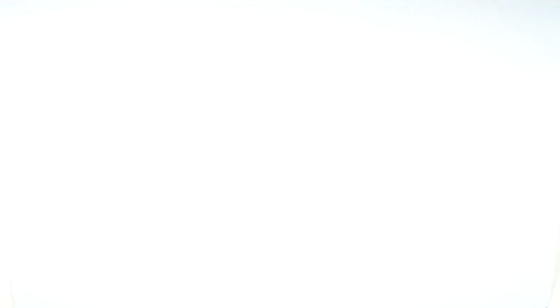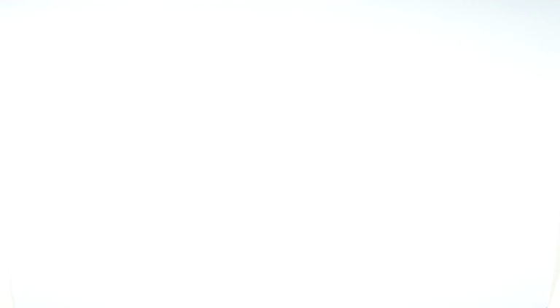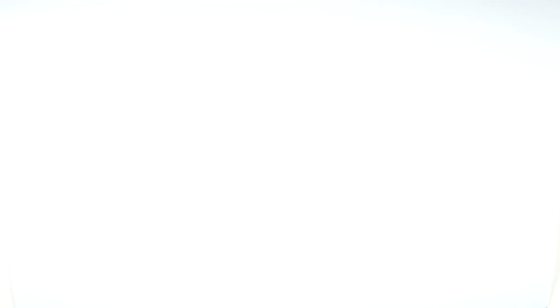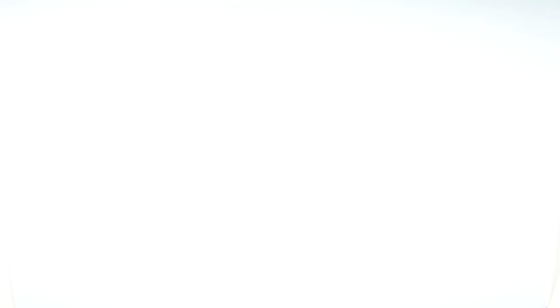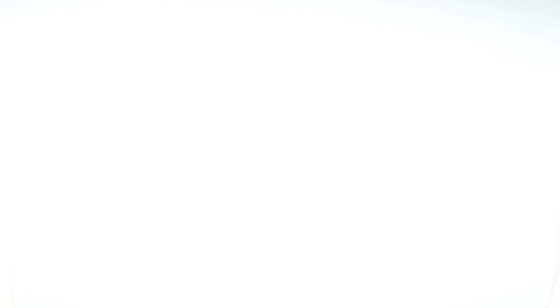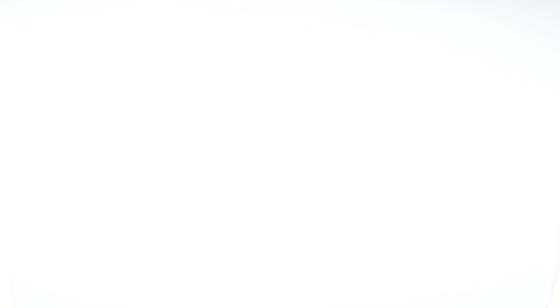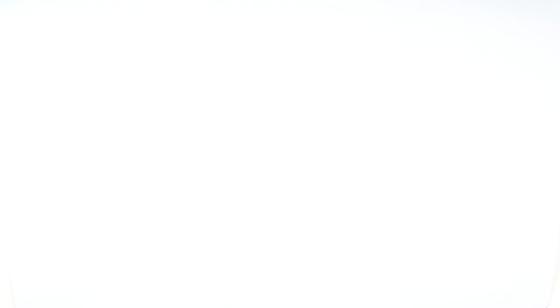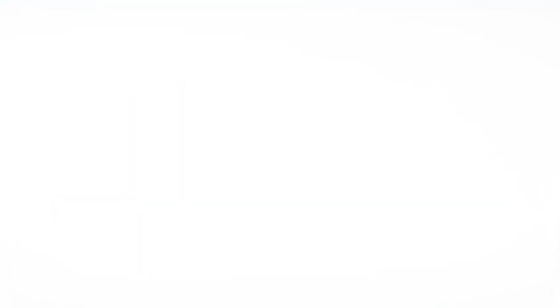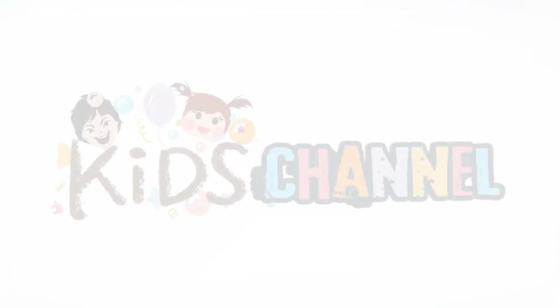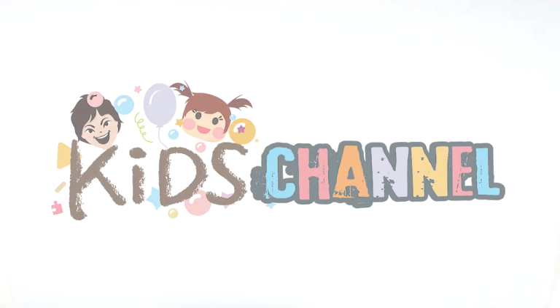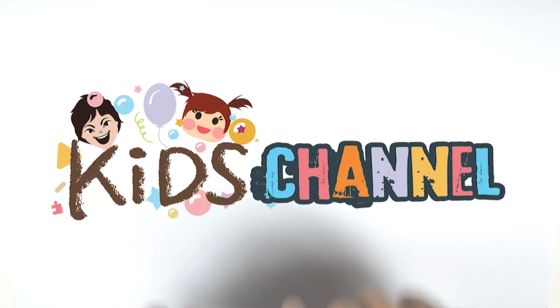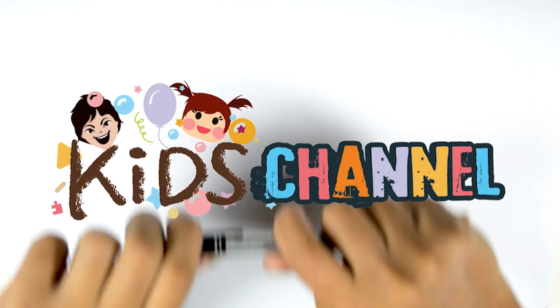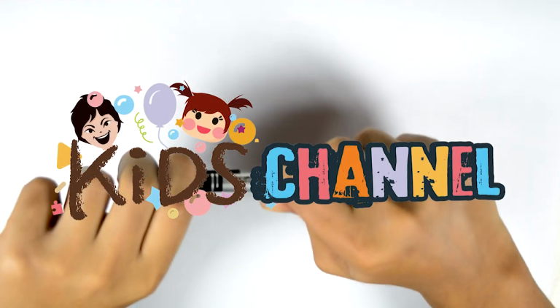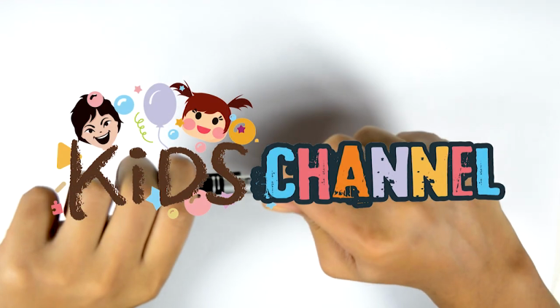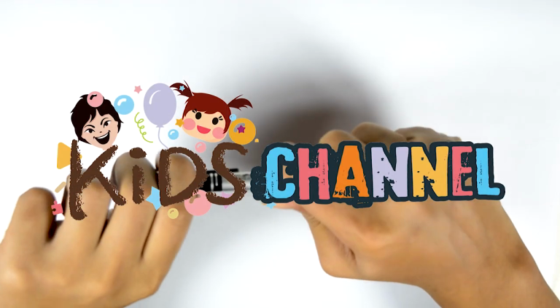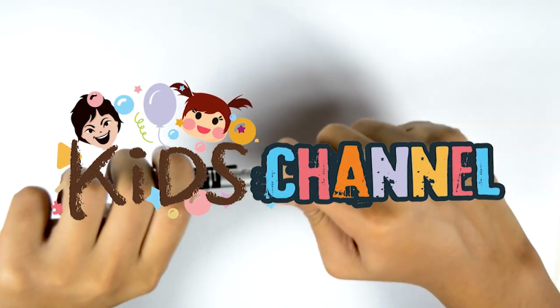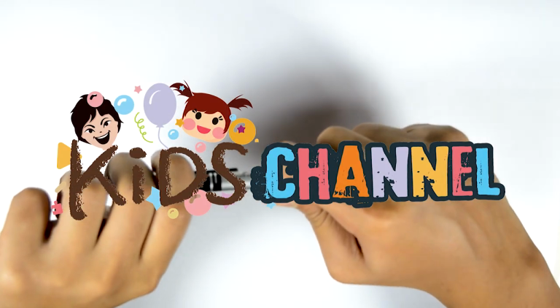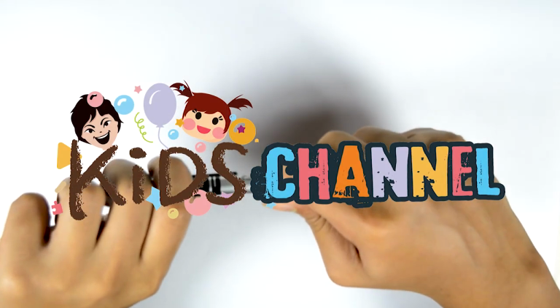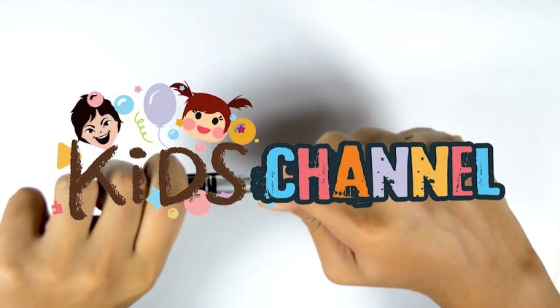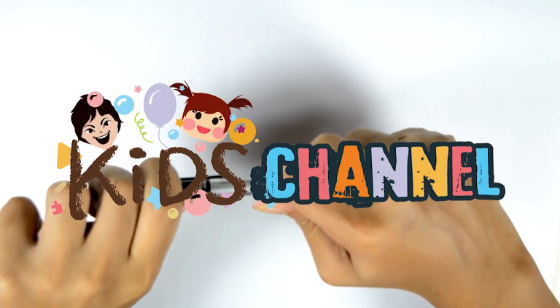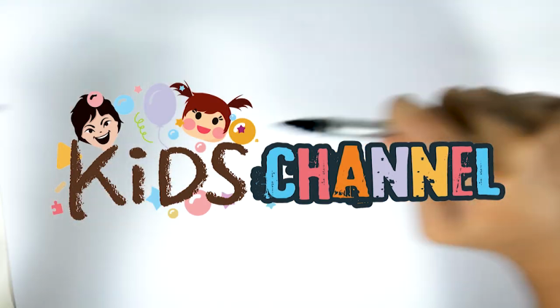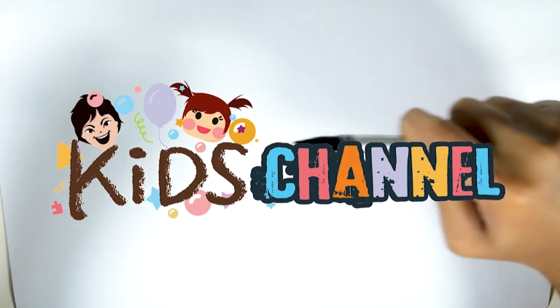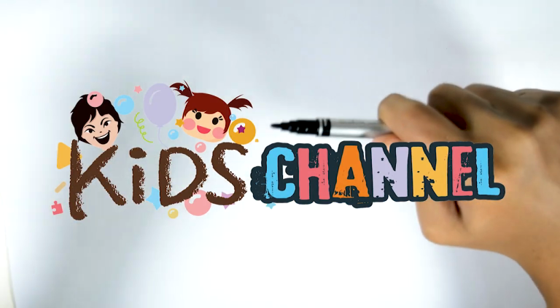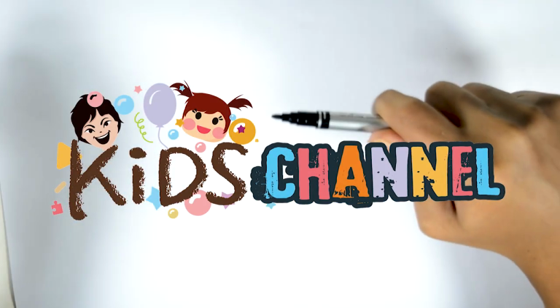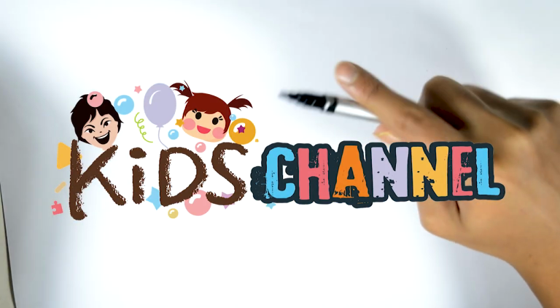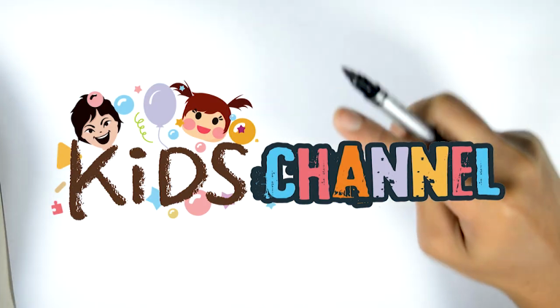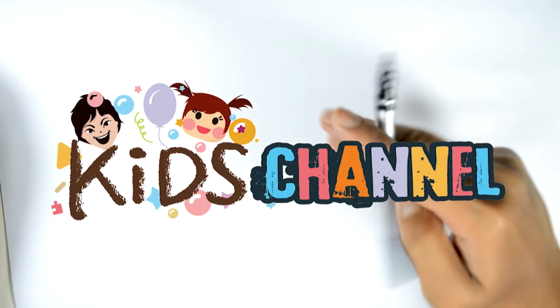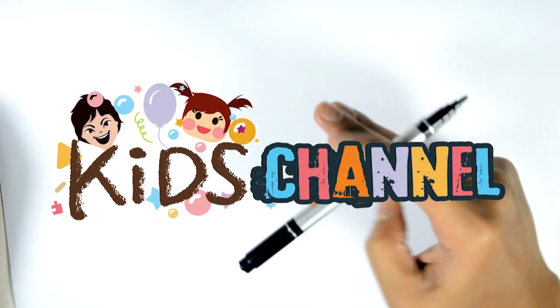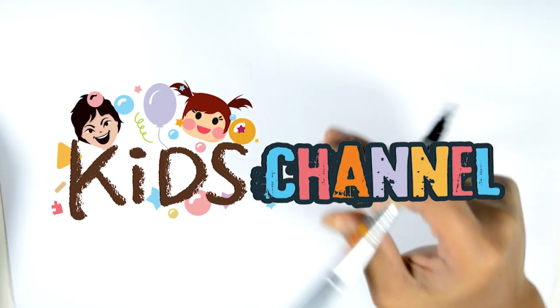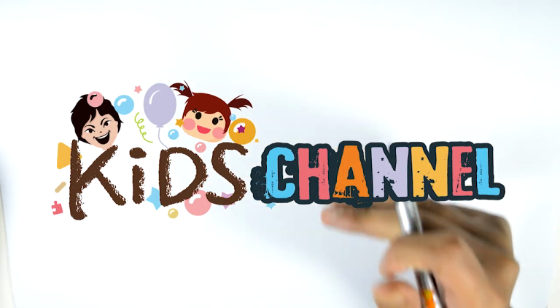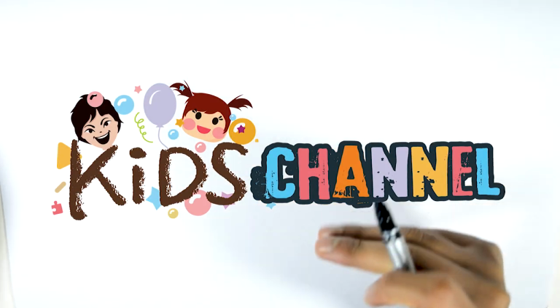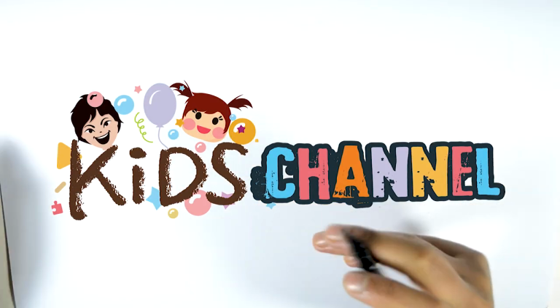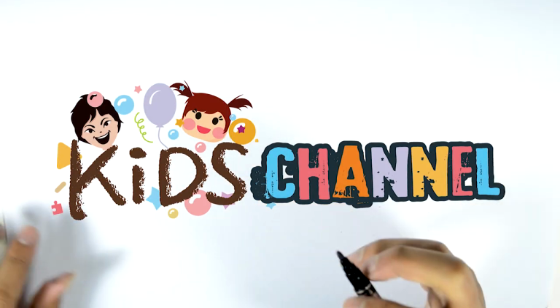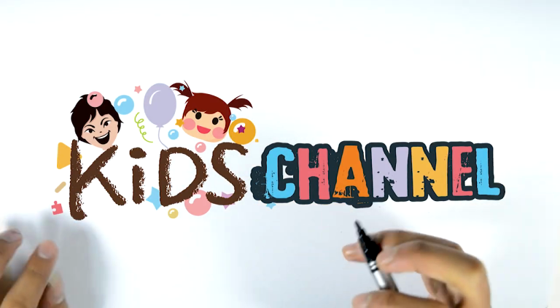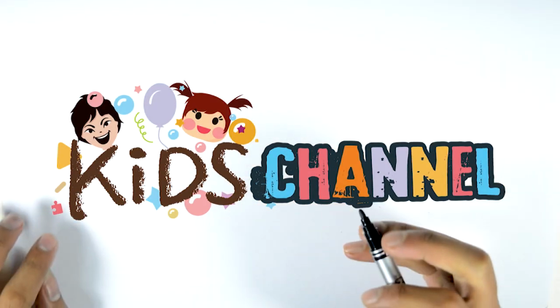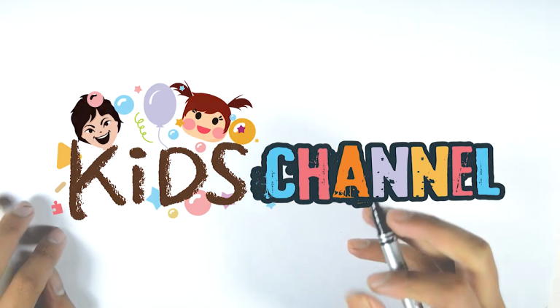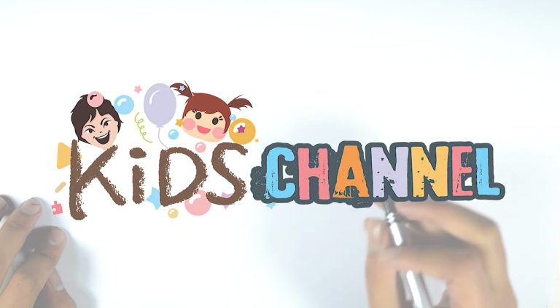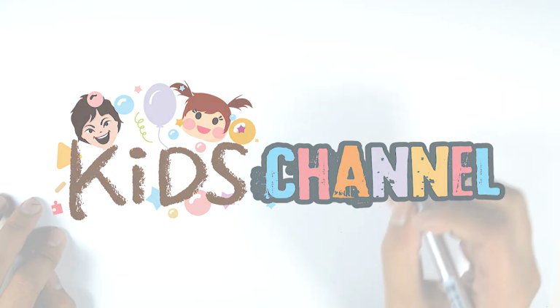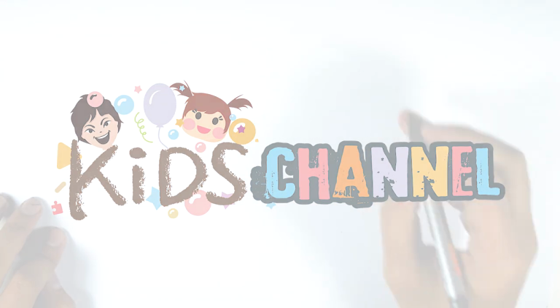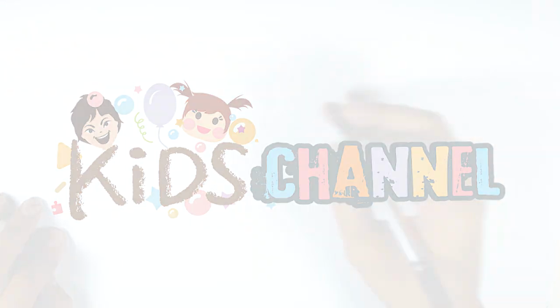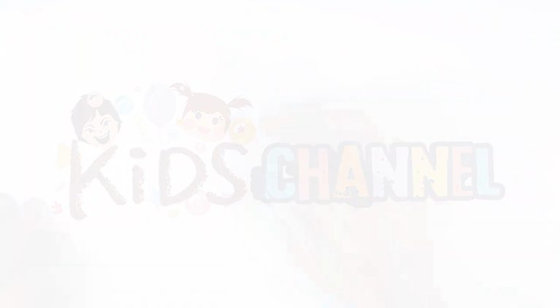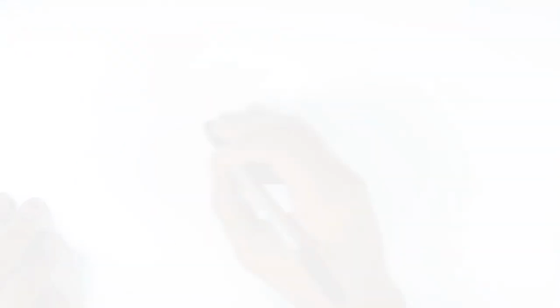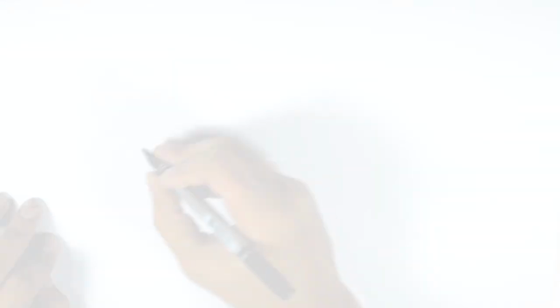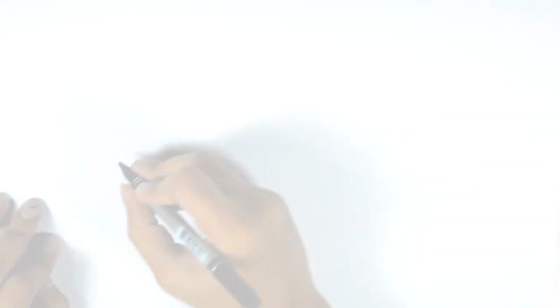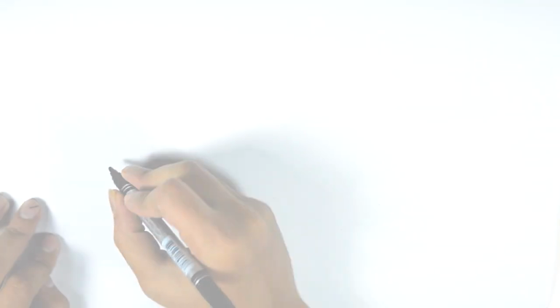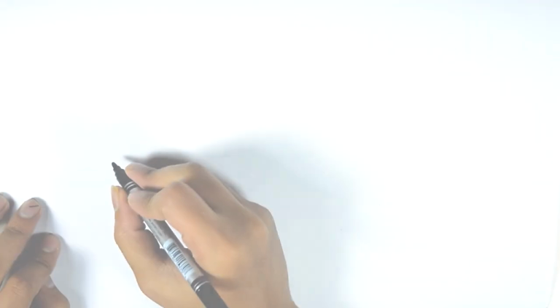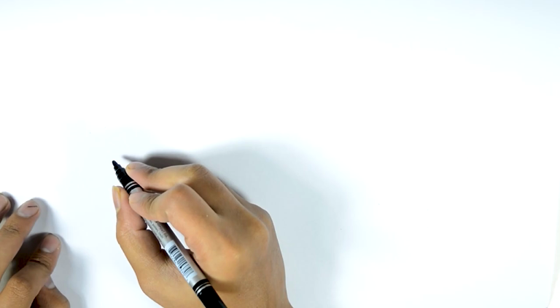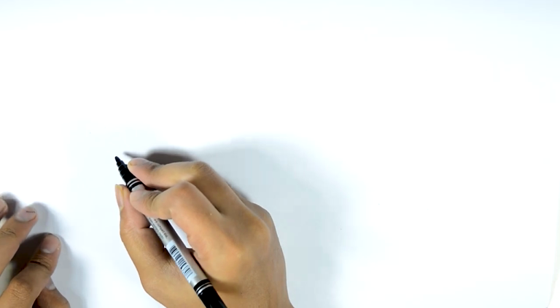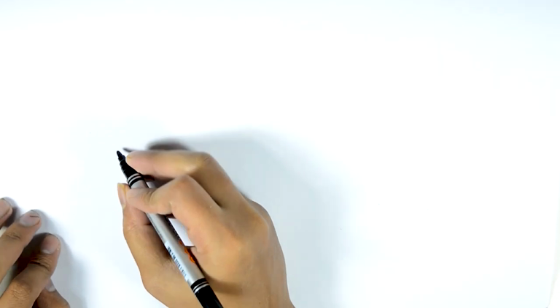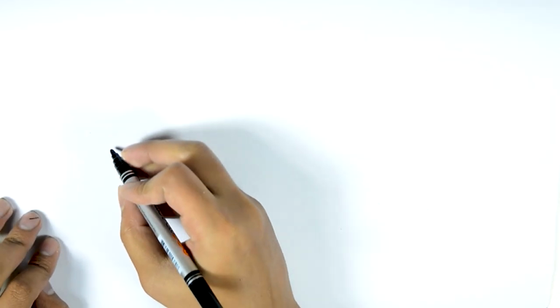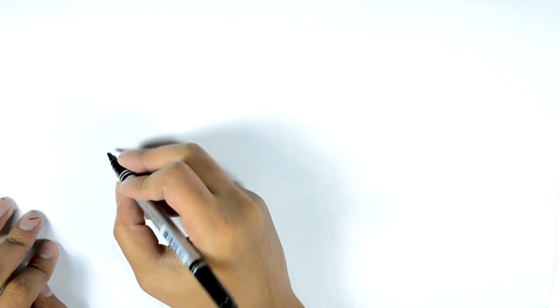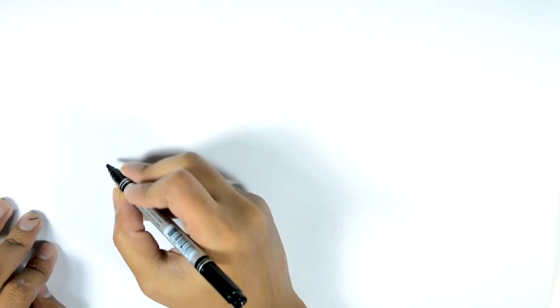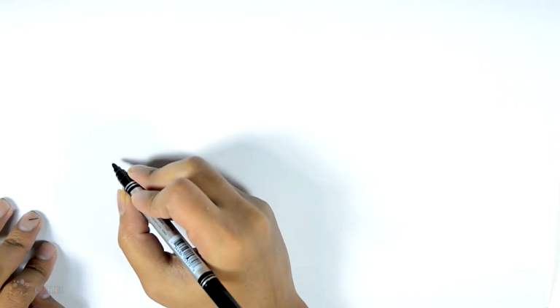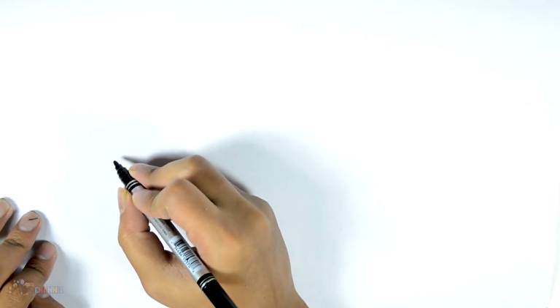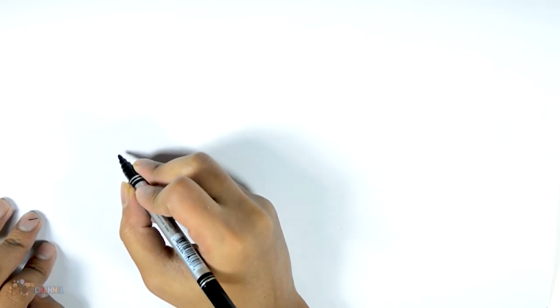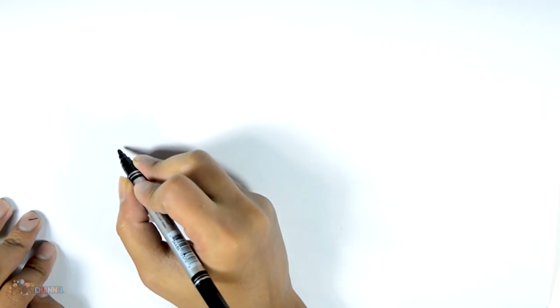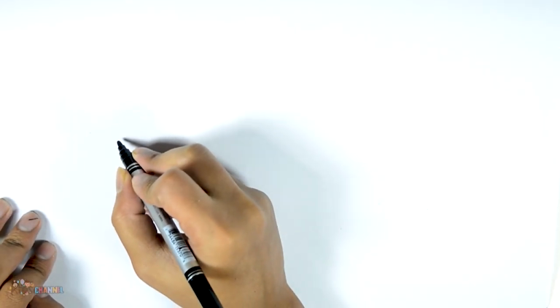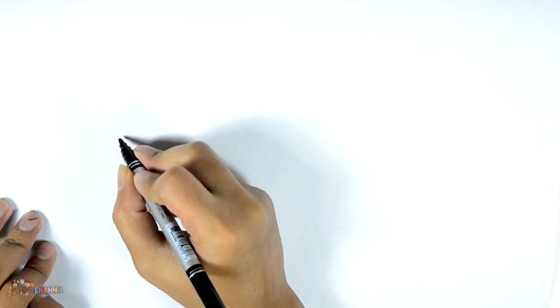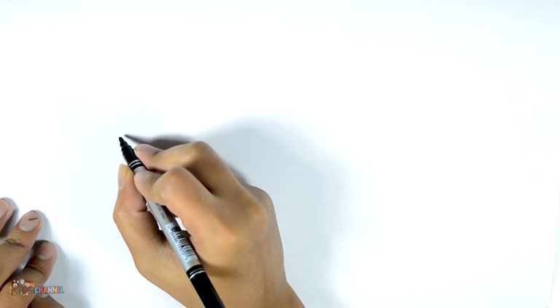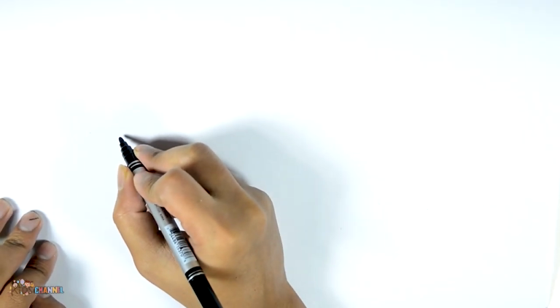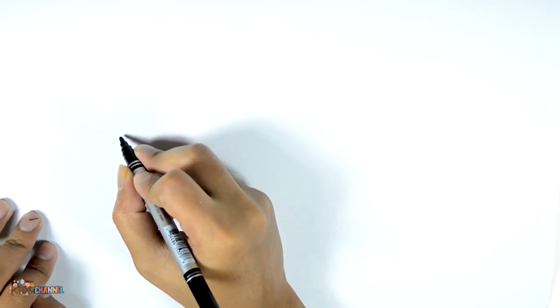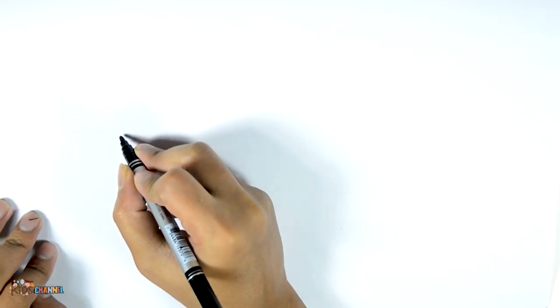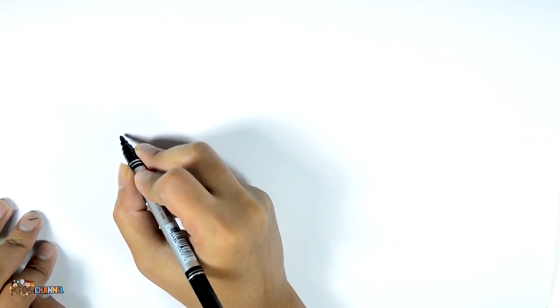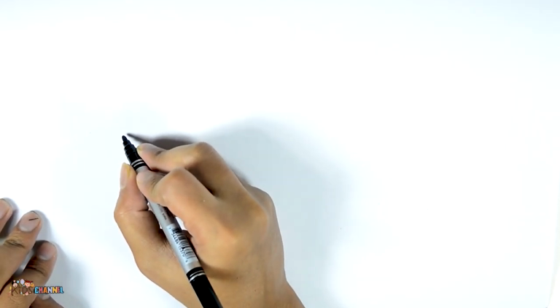Hey kids, today we are going to draw a mark-a-science. Let's get started.